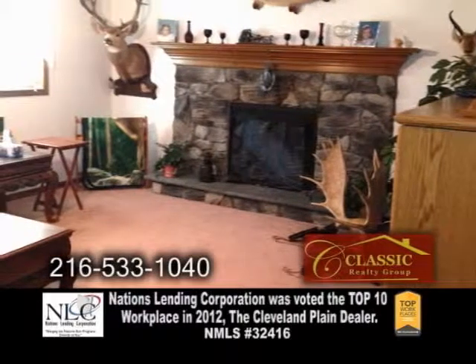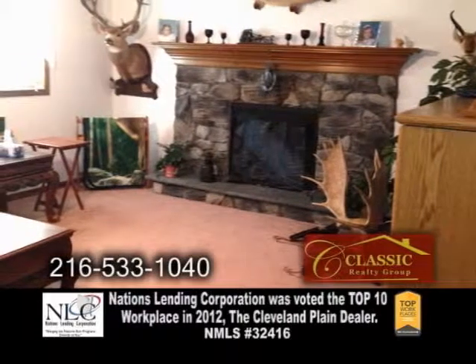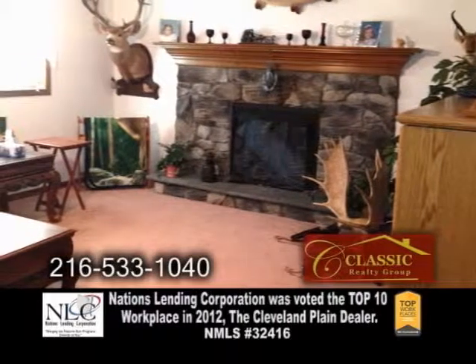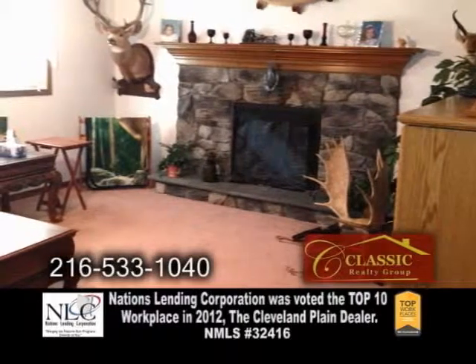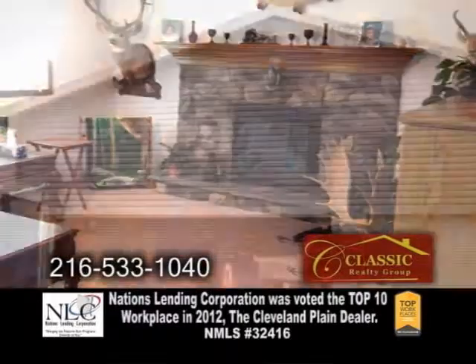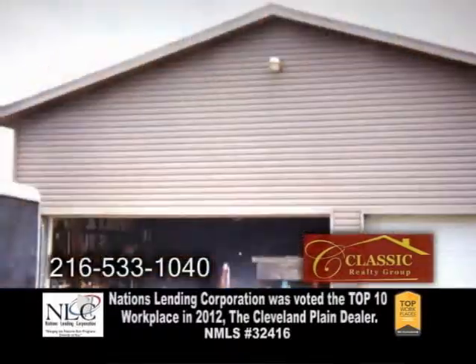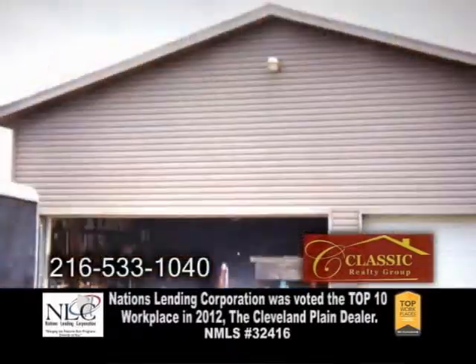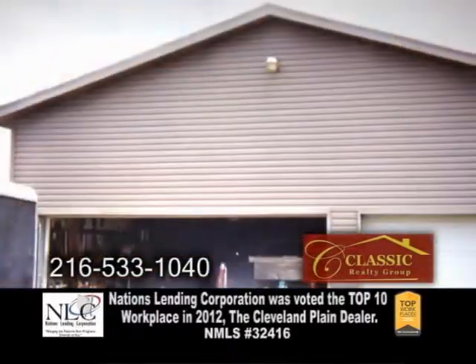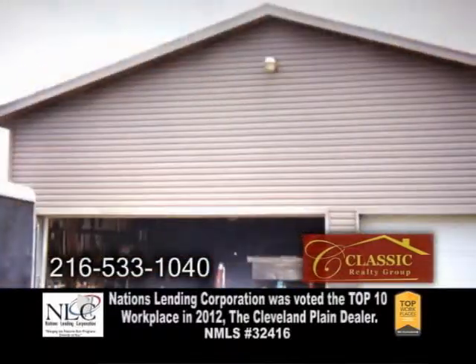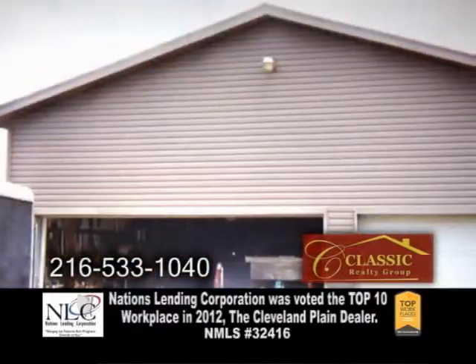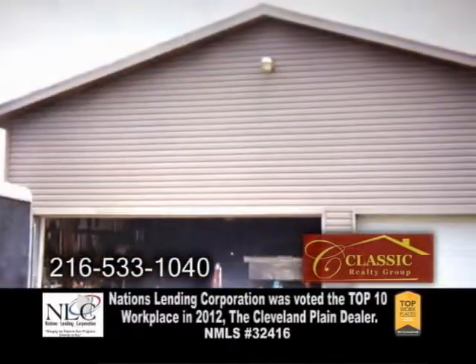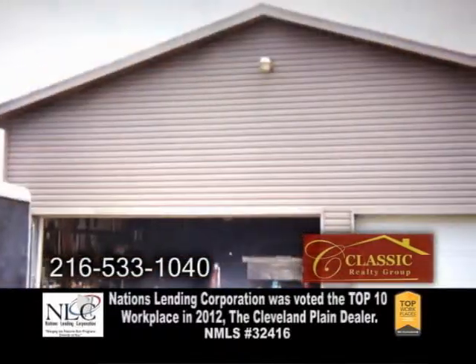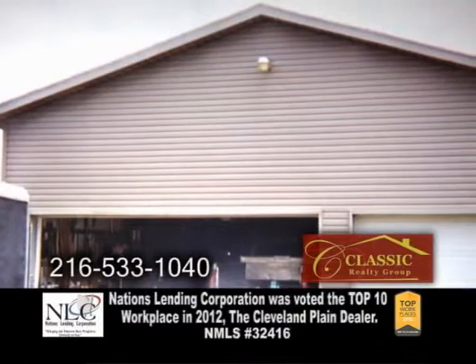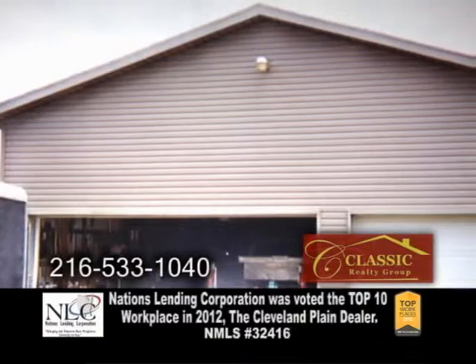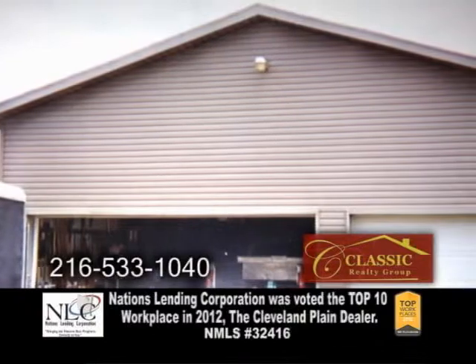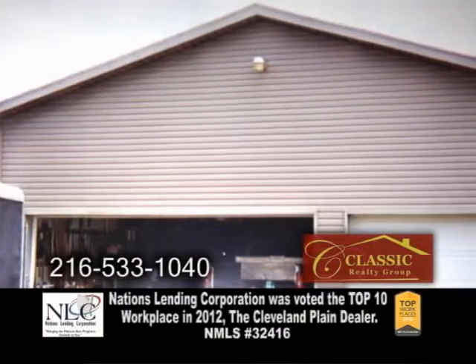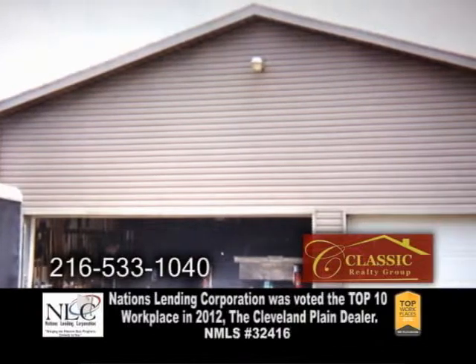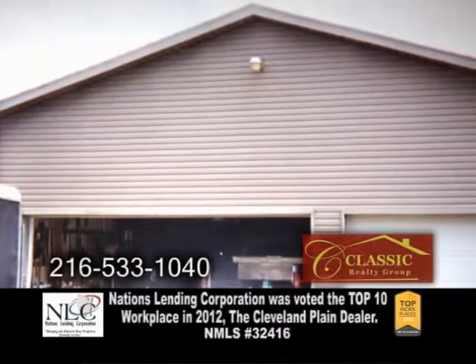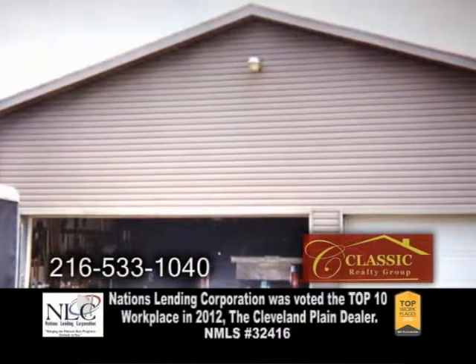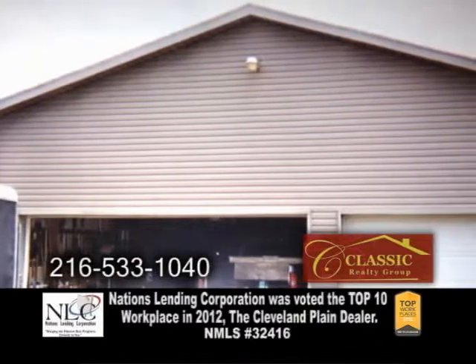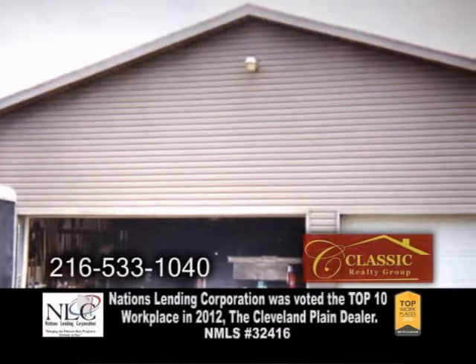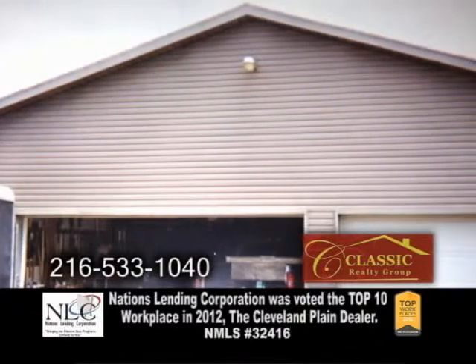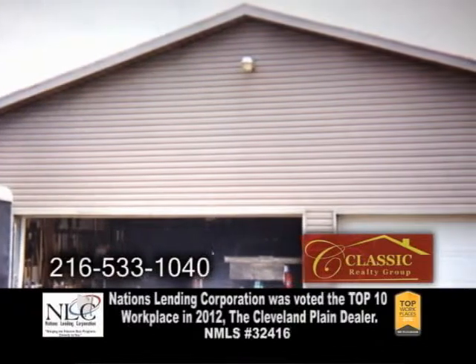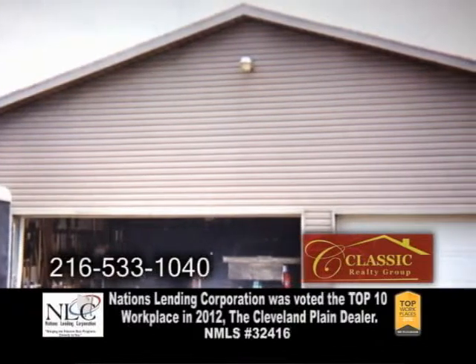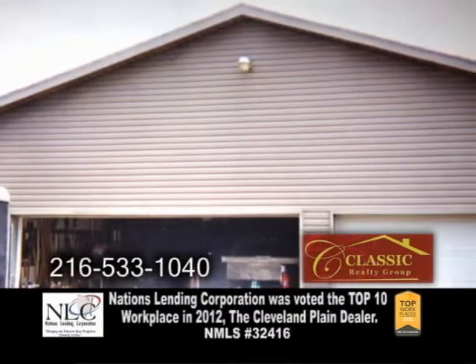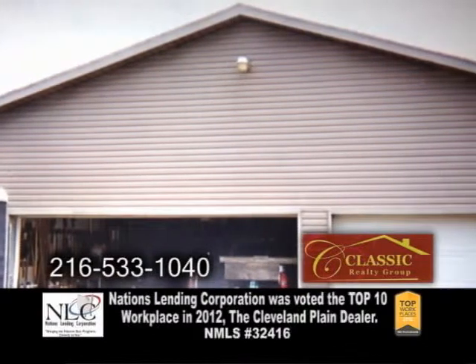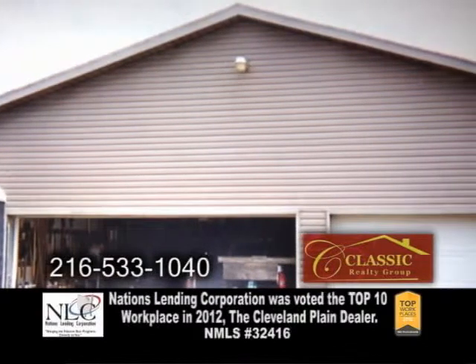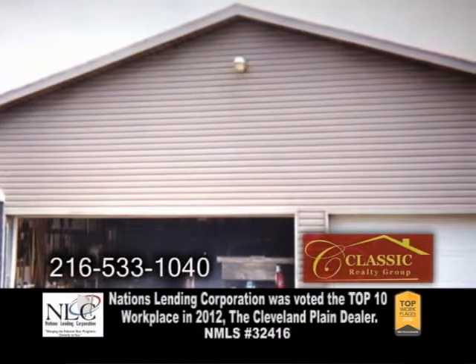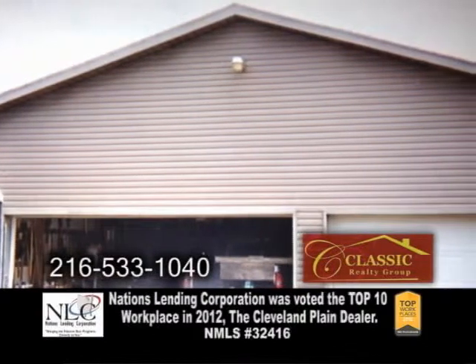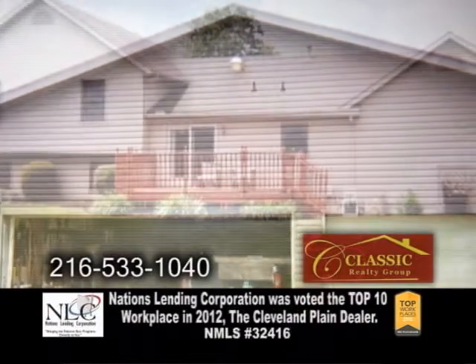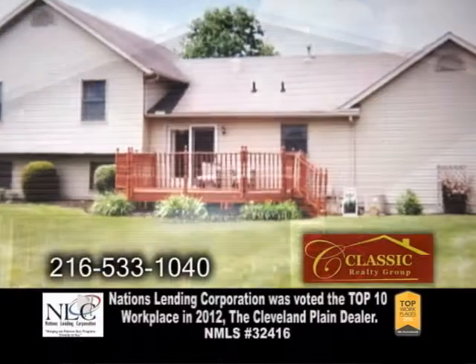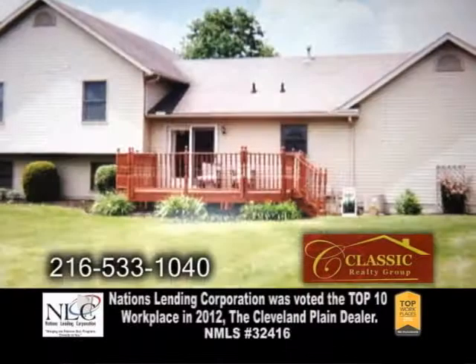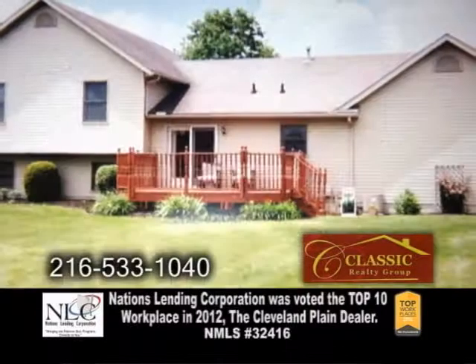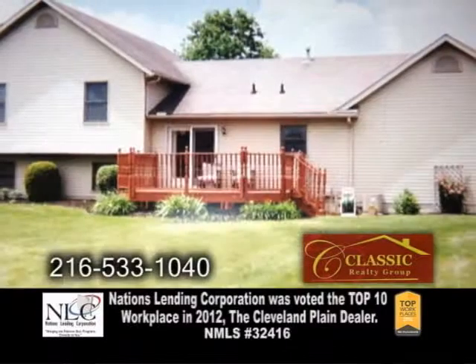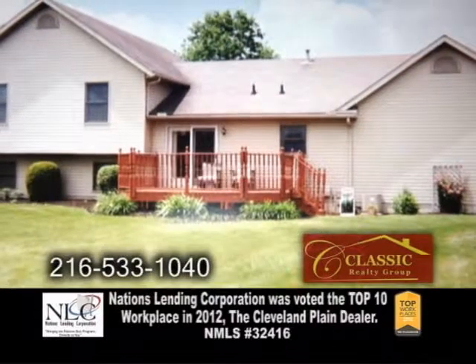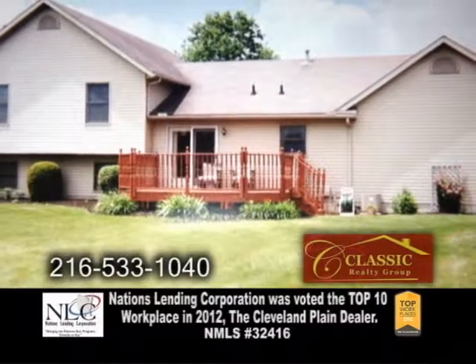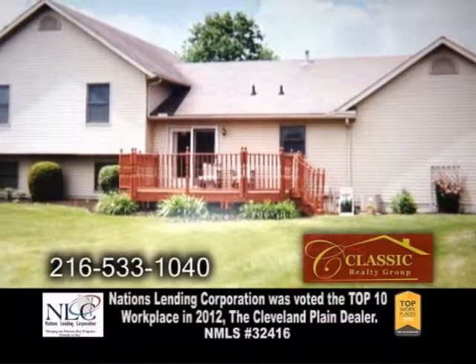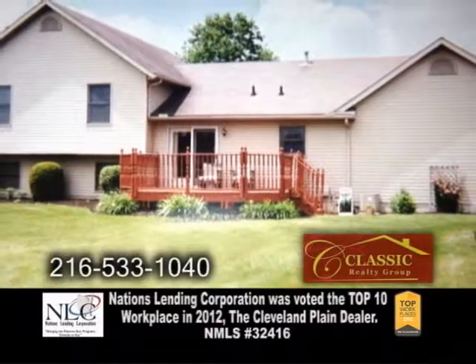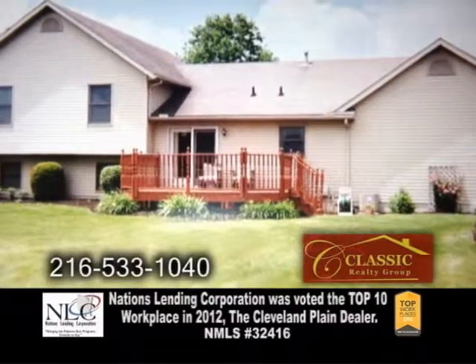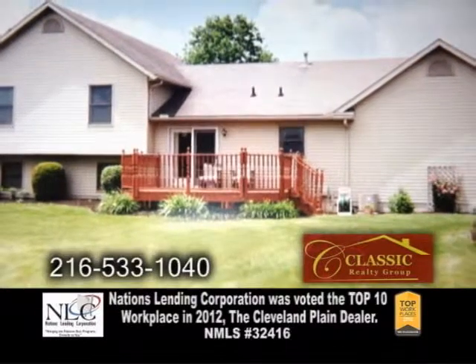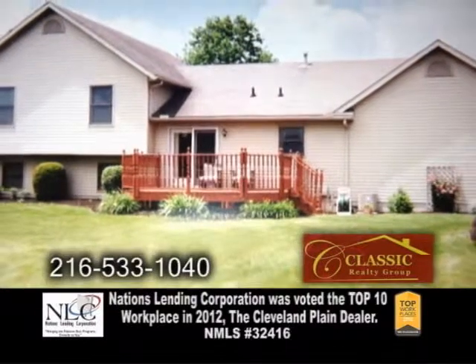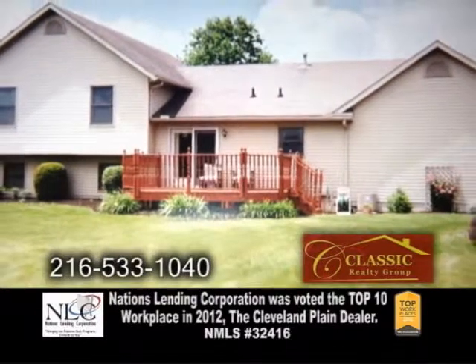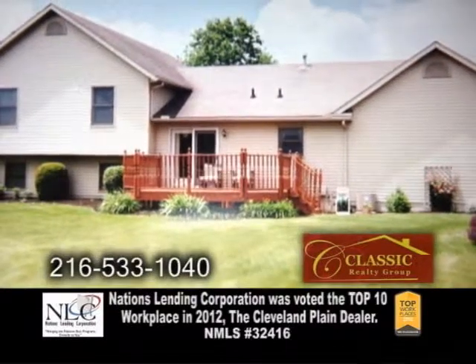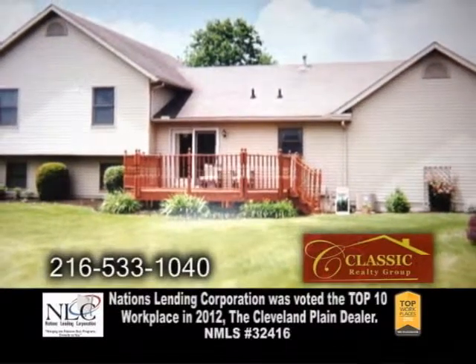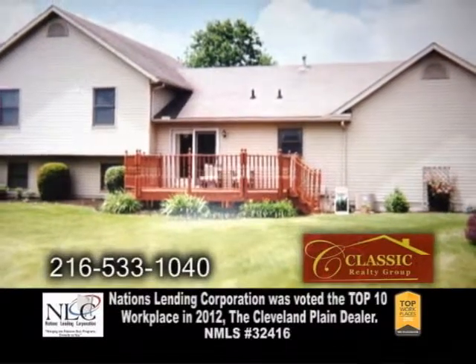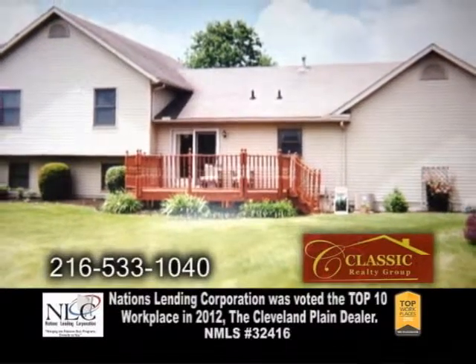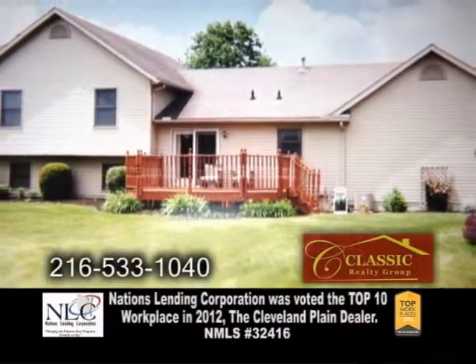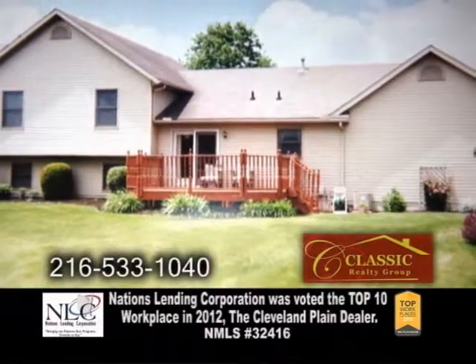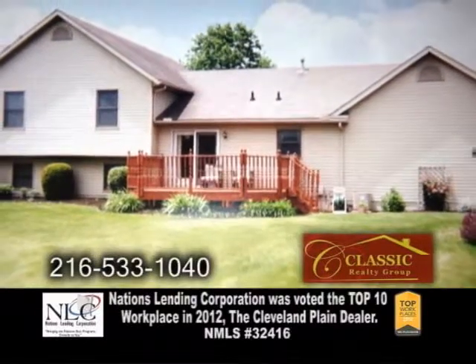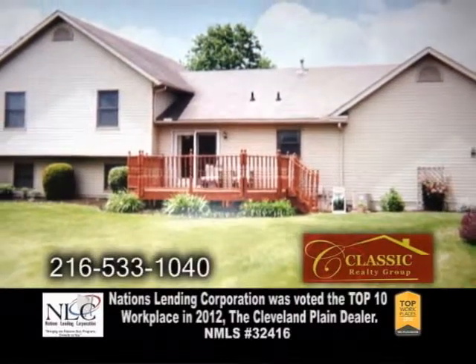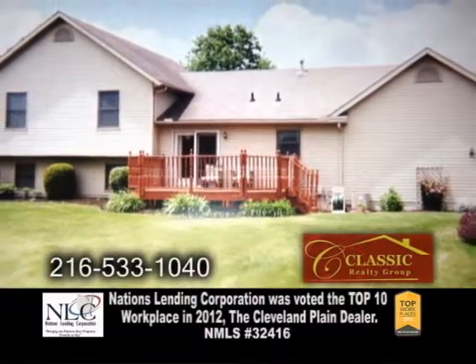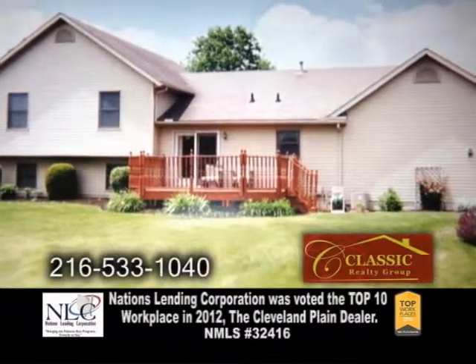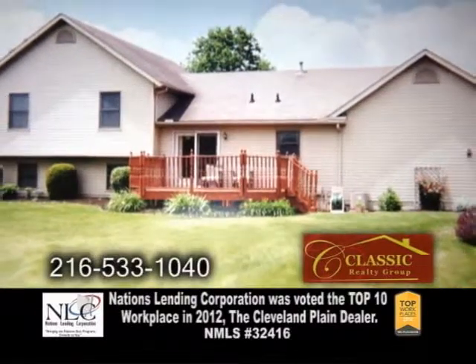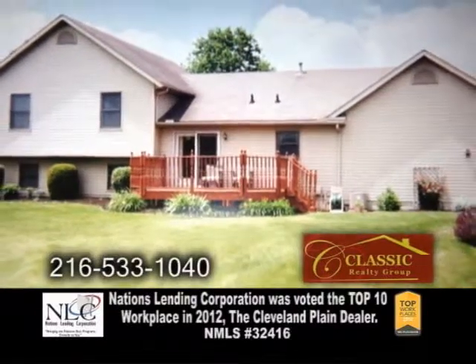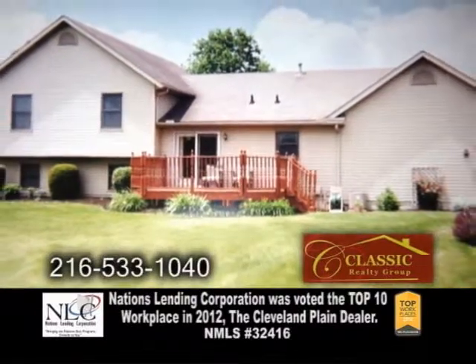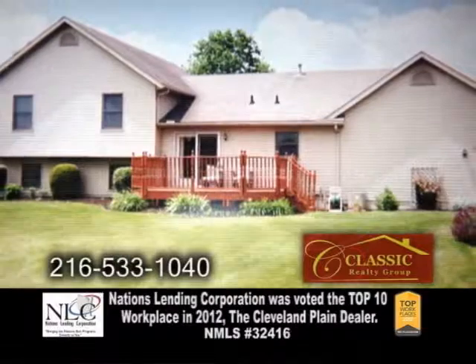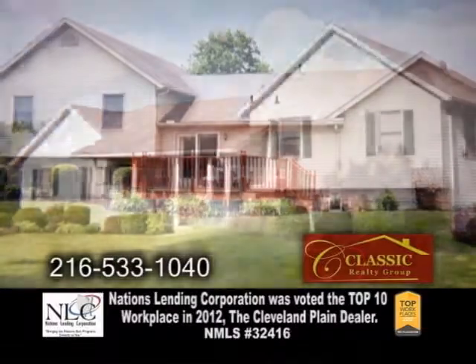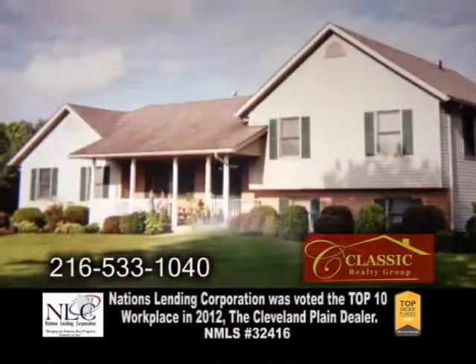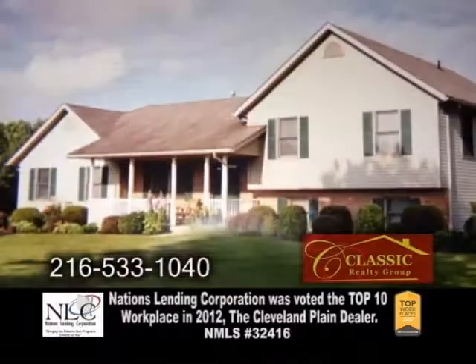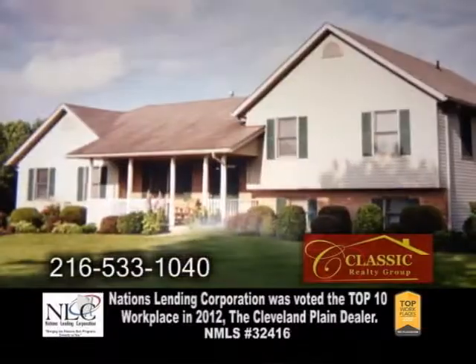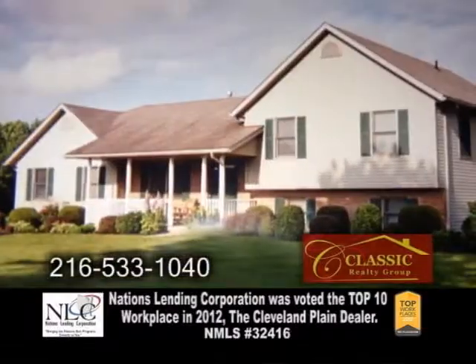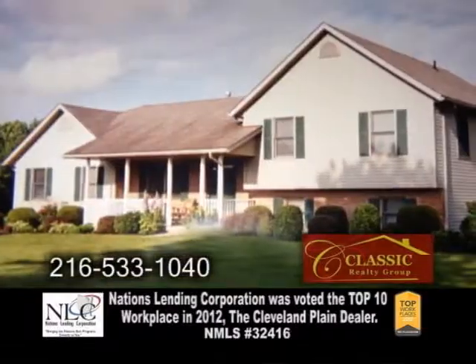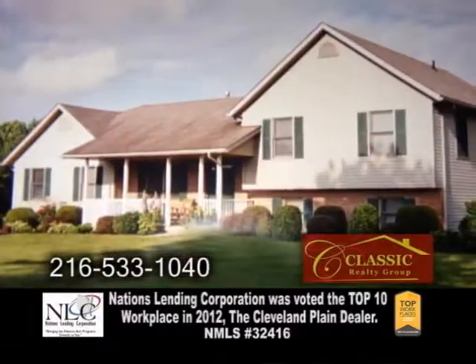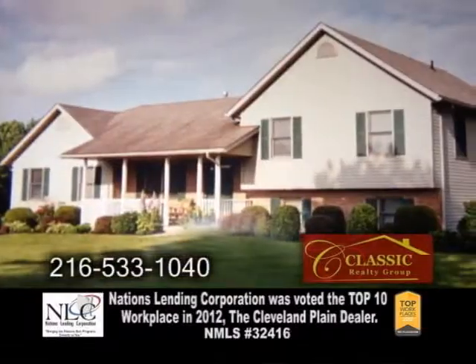There's also a huge outbuilding with electric. Some of the amenities include swimming, a fishing lake, a picnic pavilion, and more.